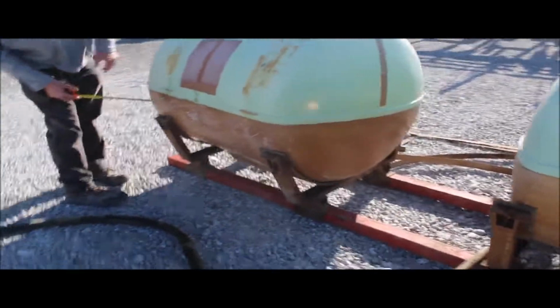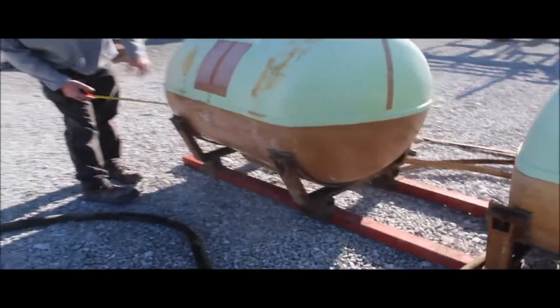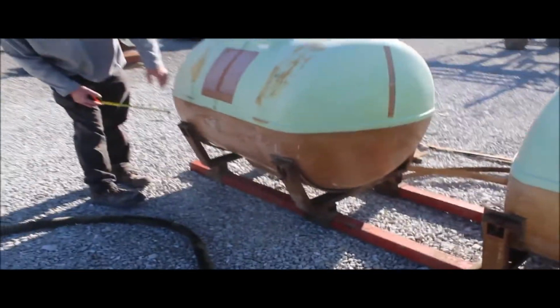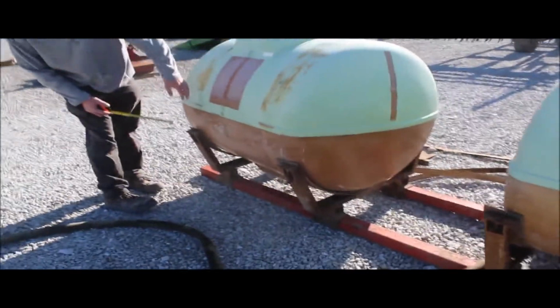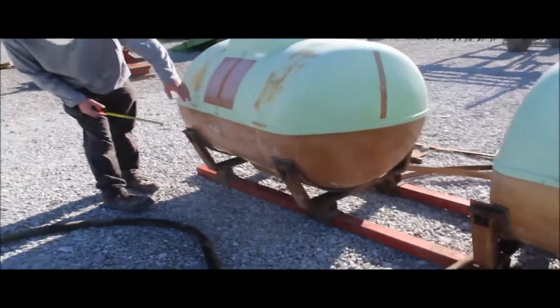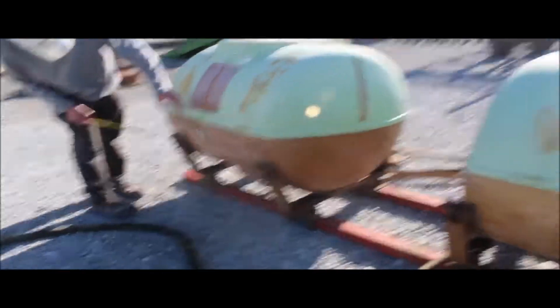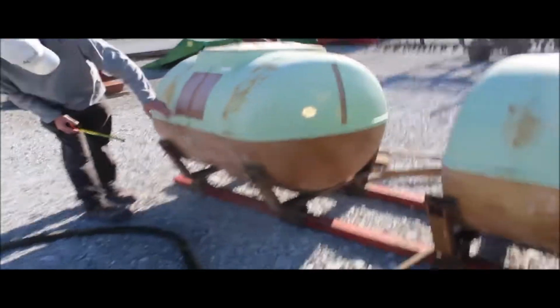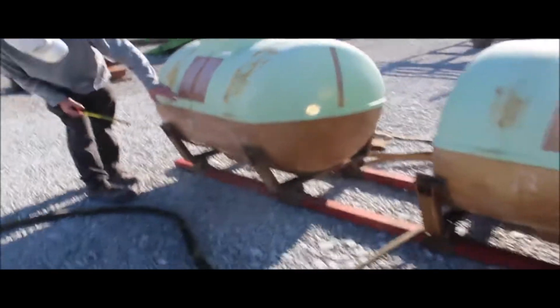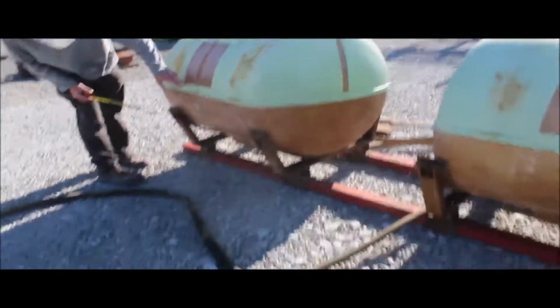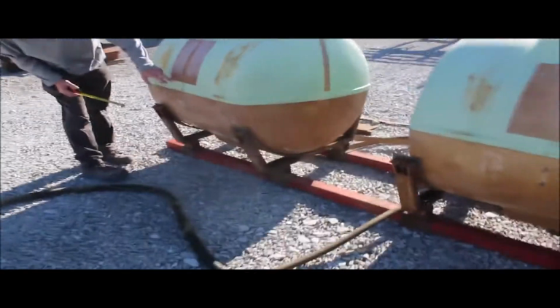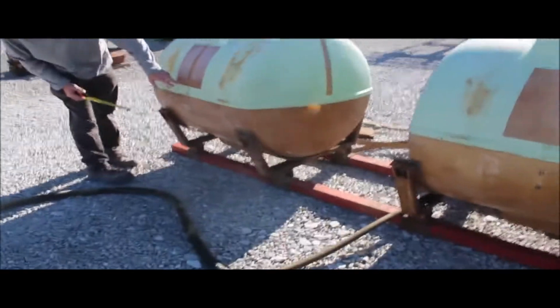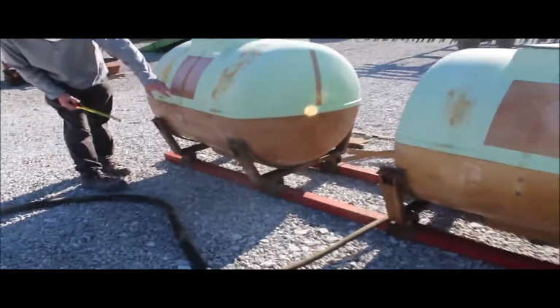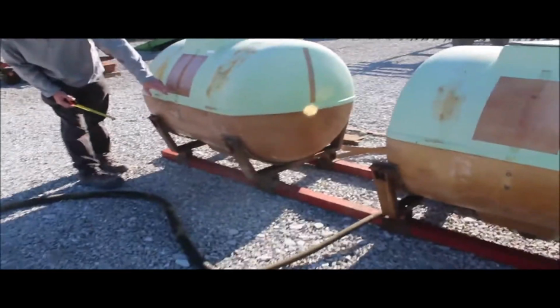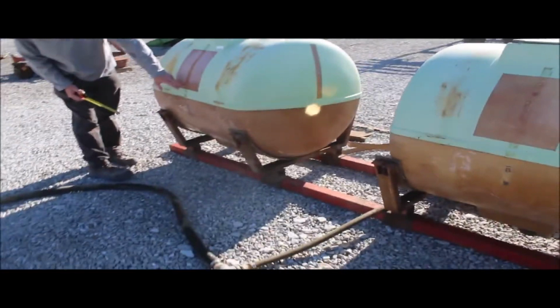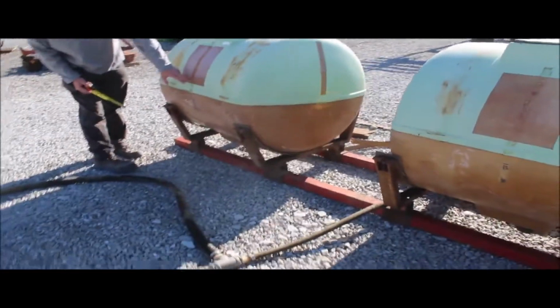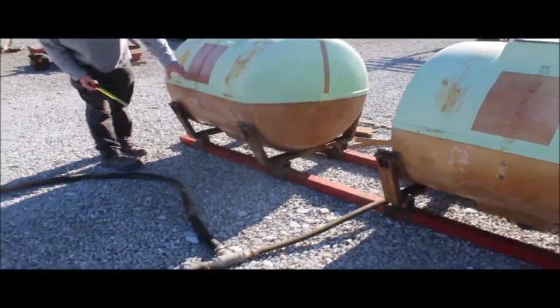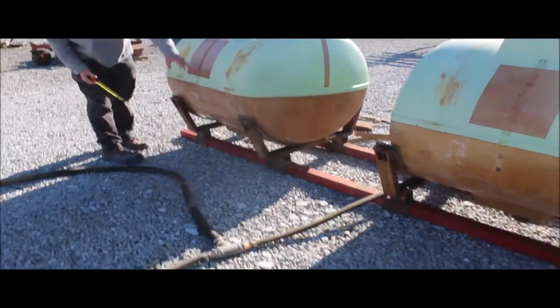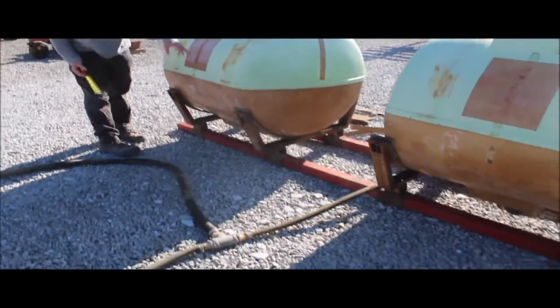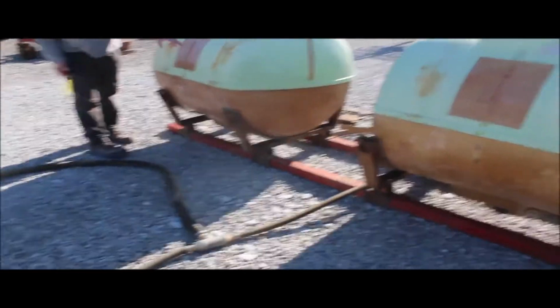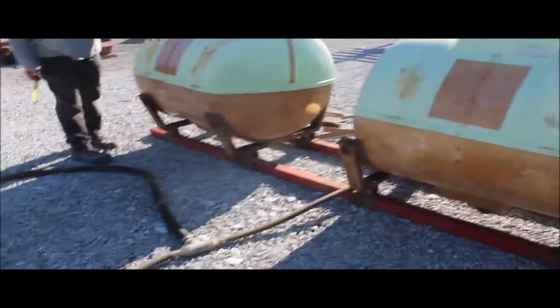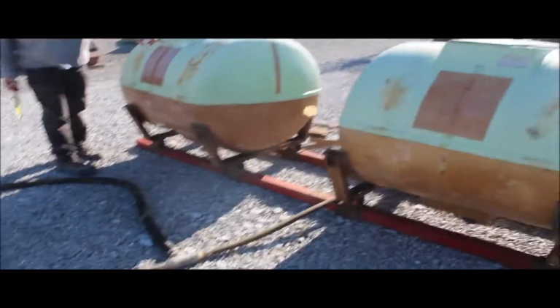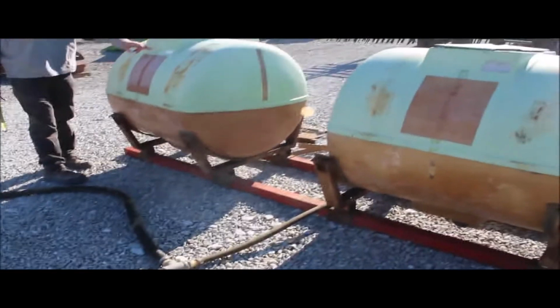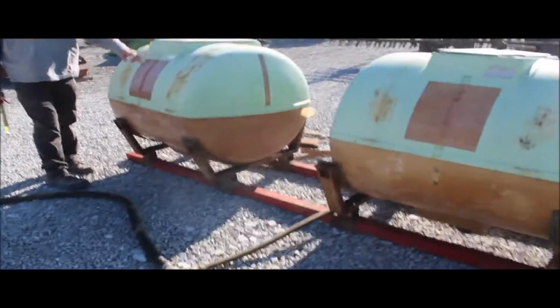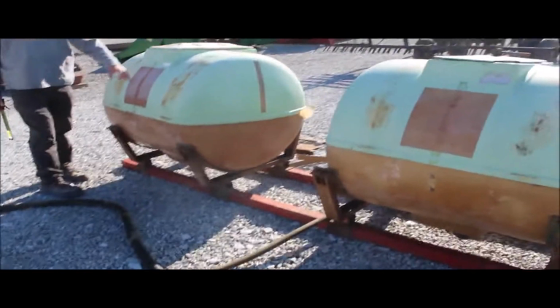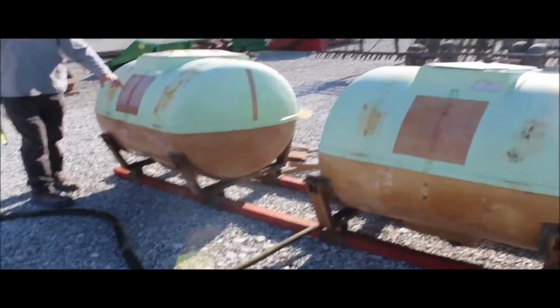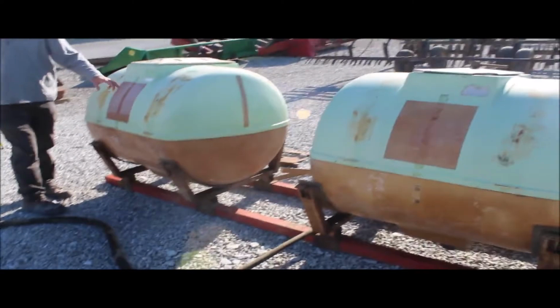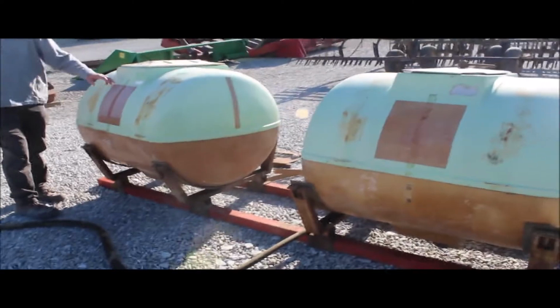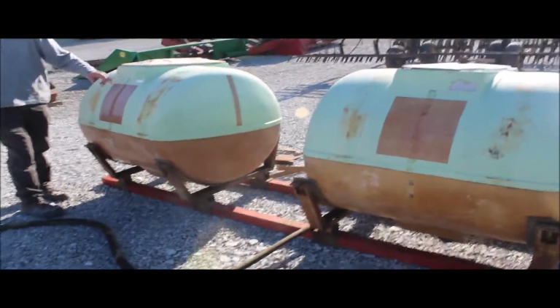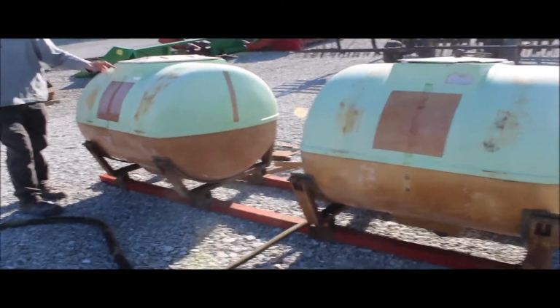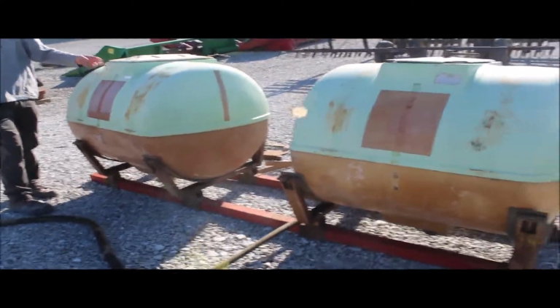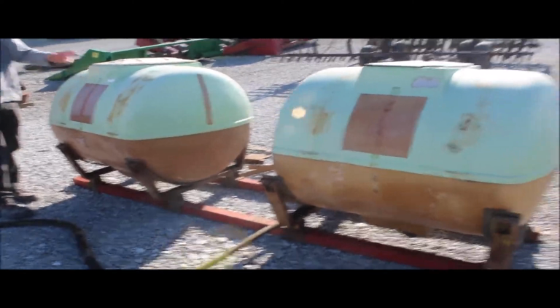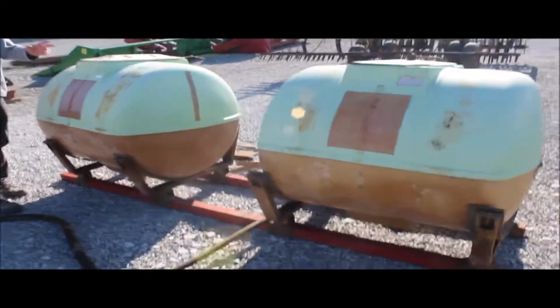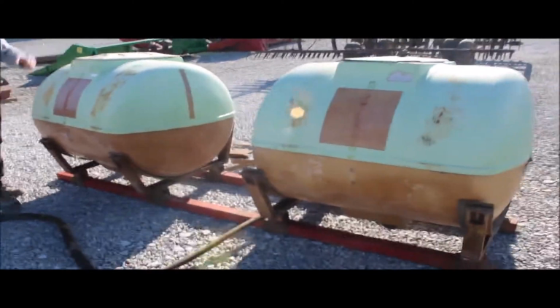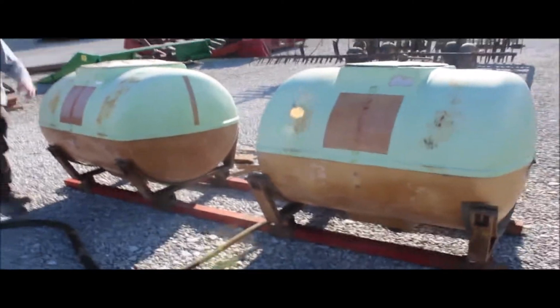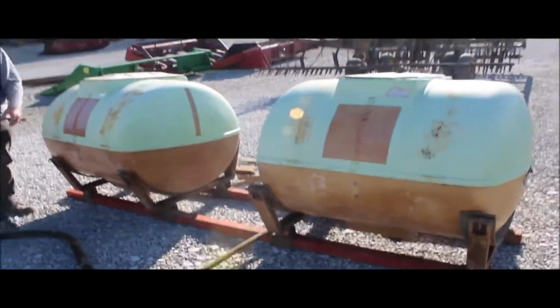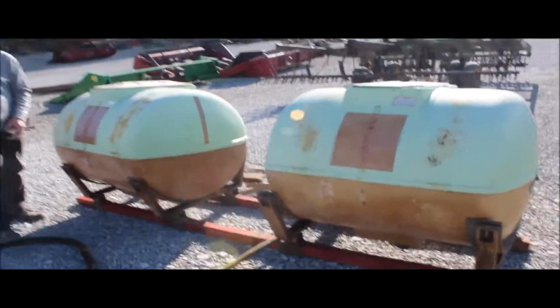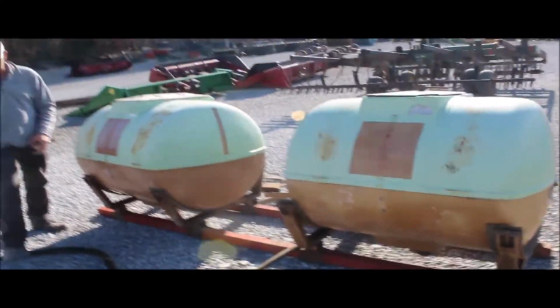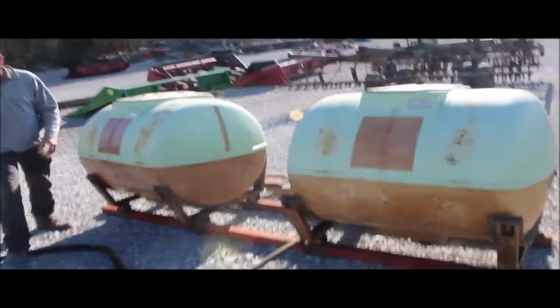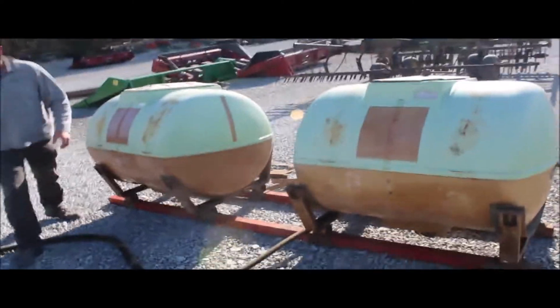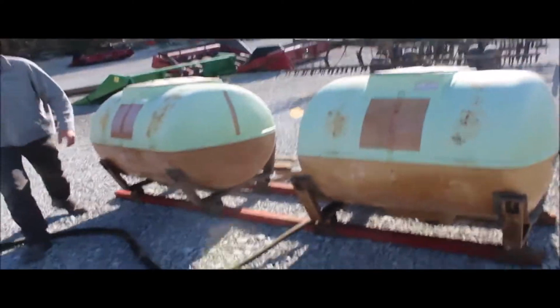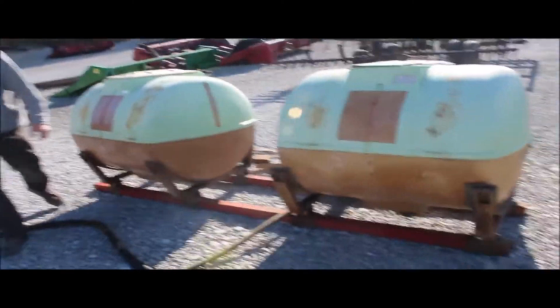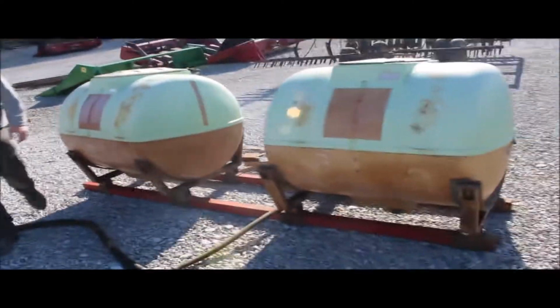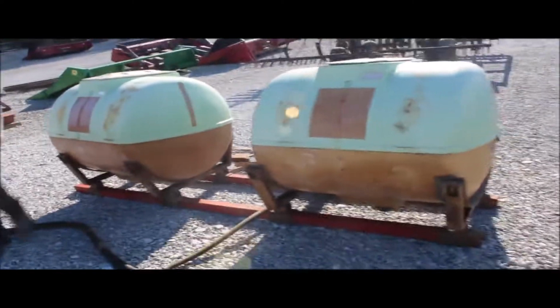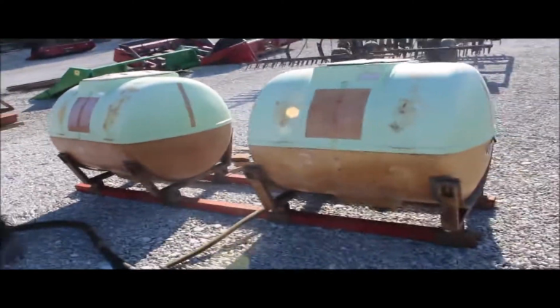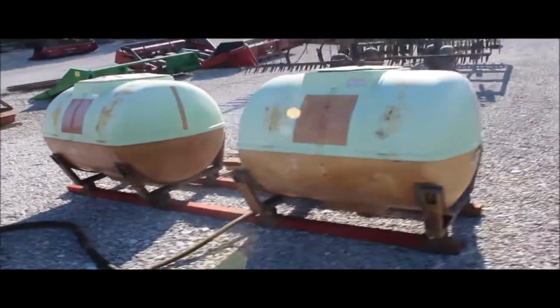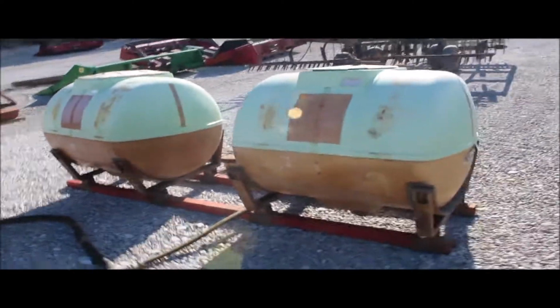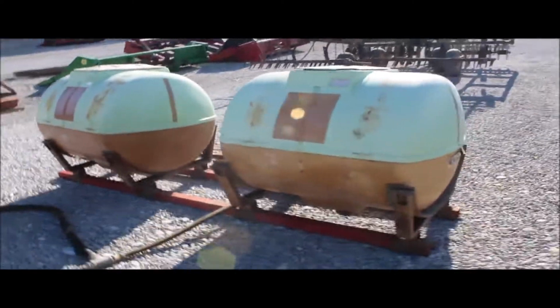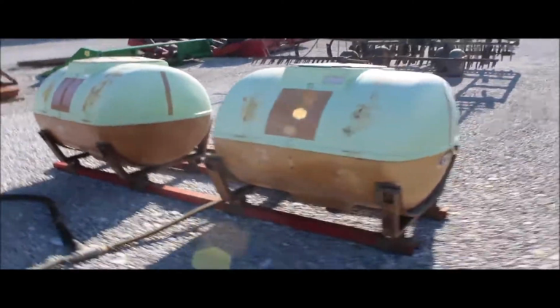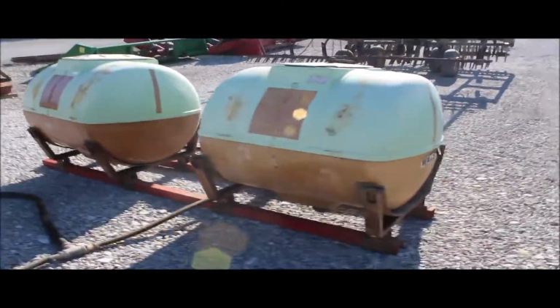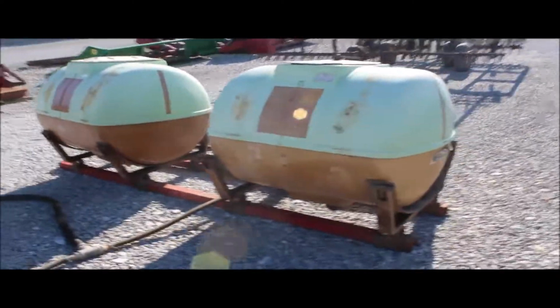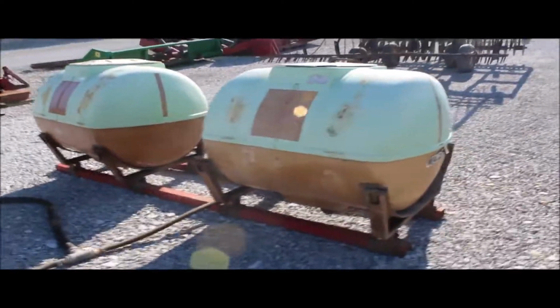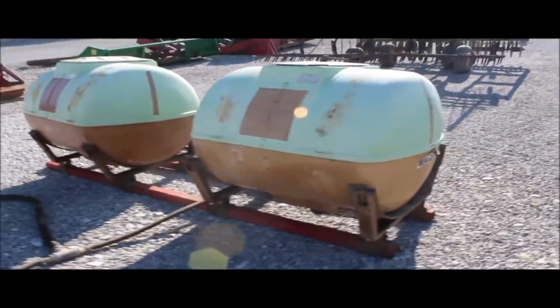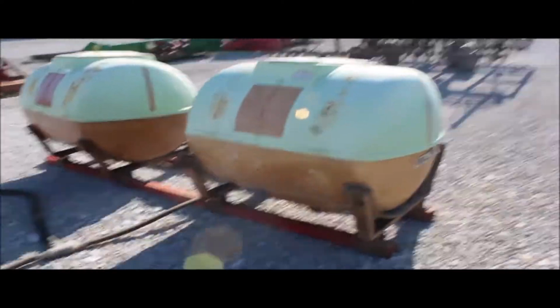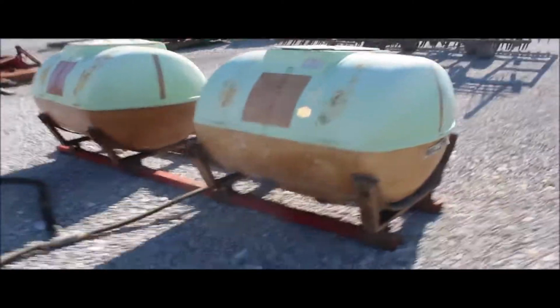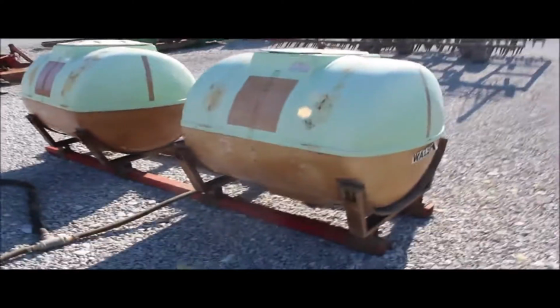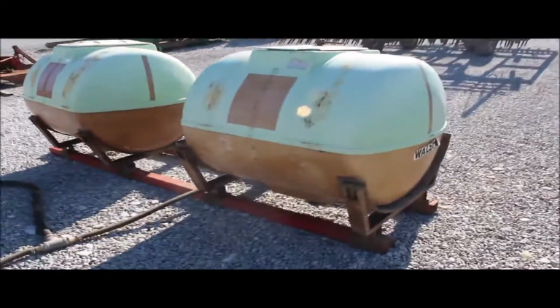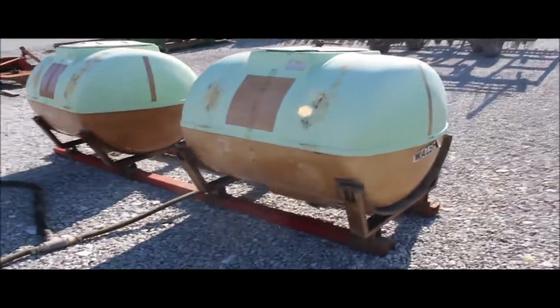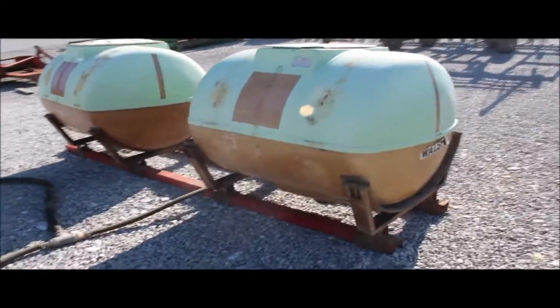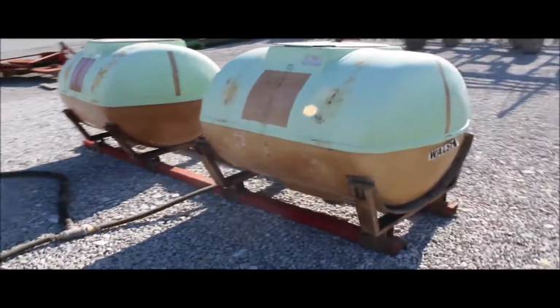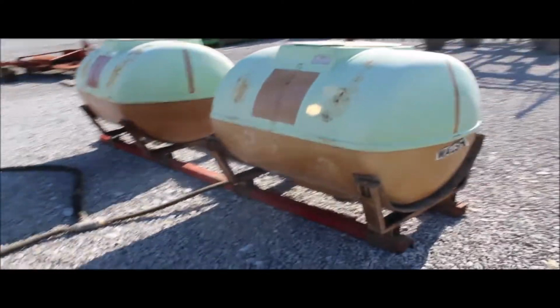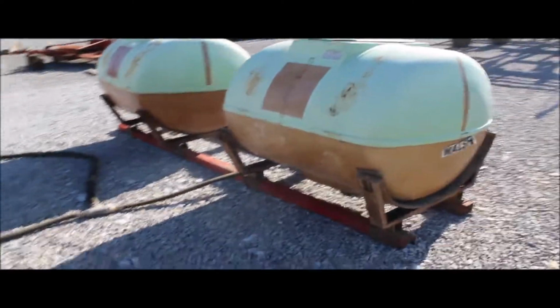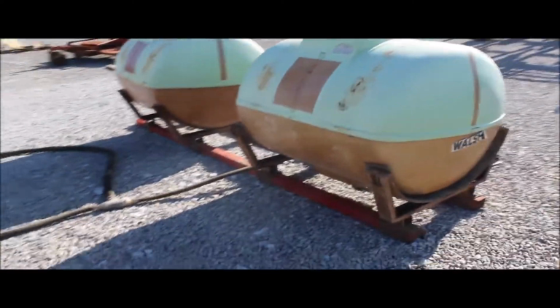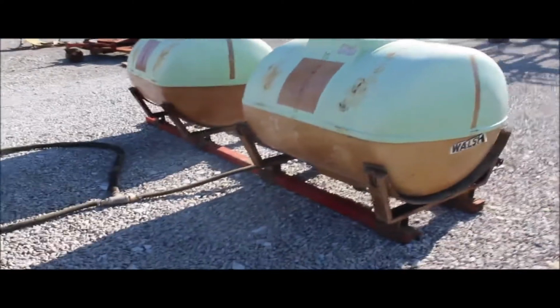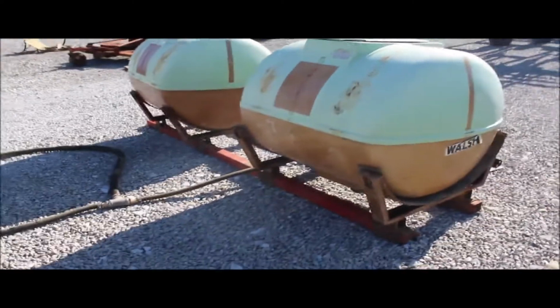I'm going to say that looks like 125 there, so there's surely a couple hundred gallons apiece, I'm guessing. You're going to buy this at an absolute tractor house auction.